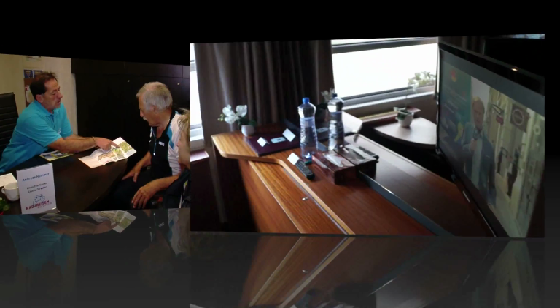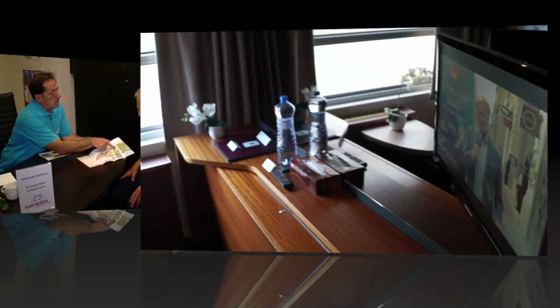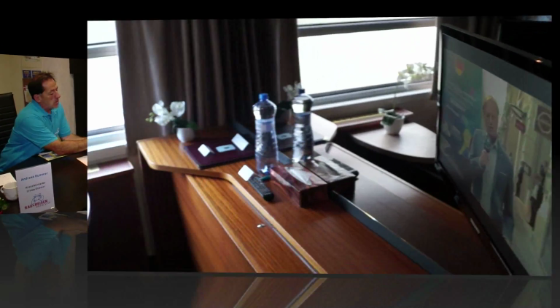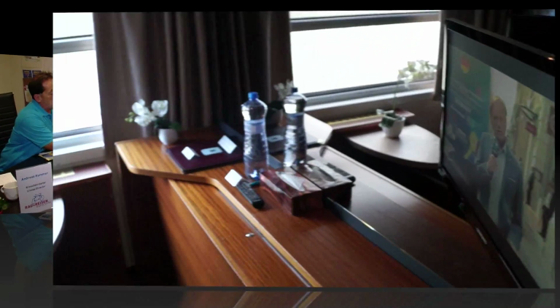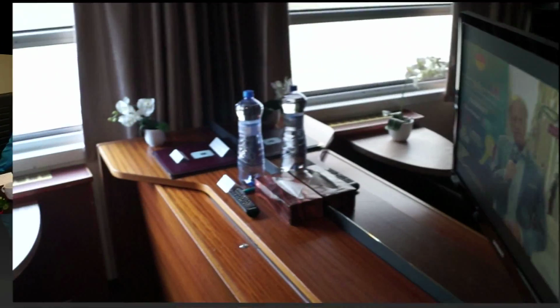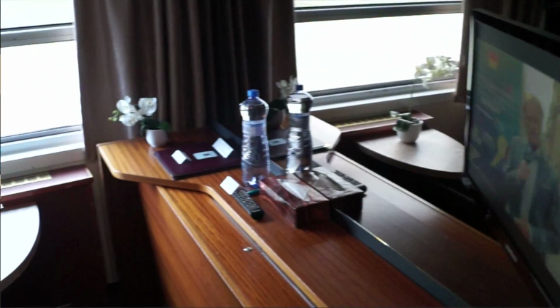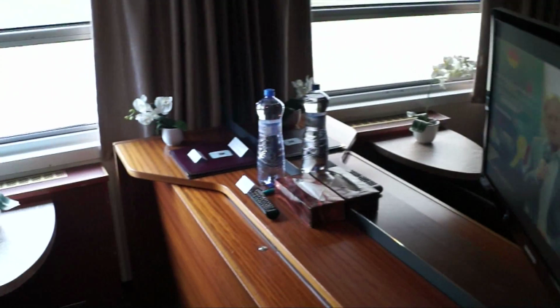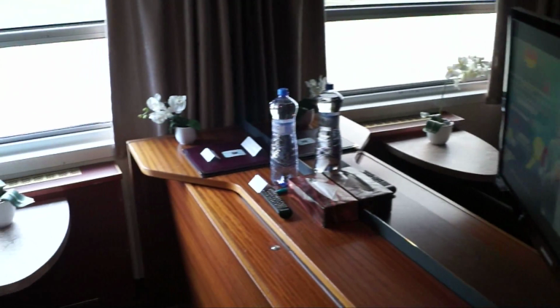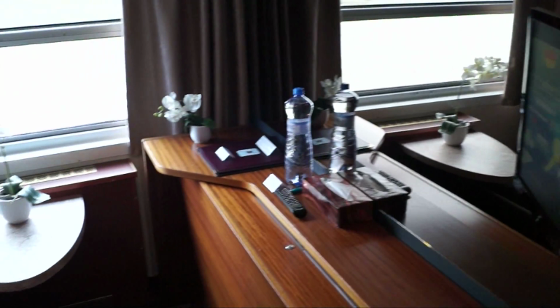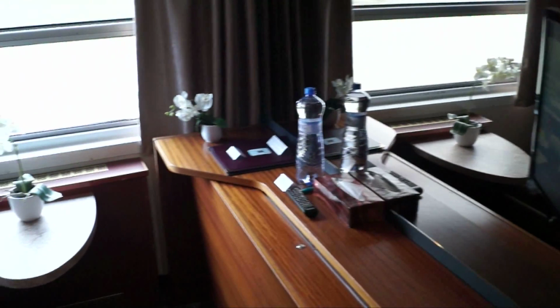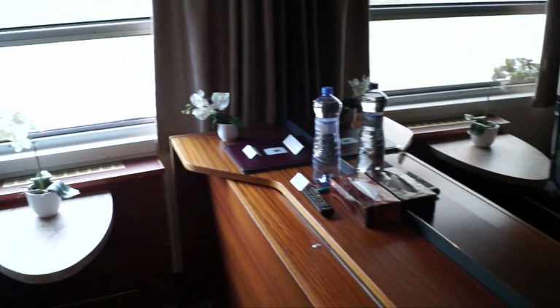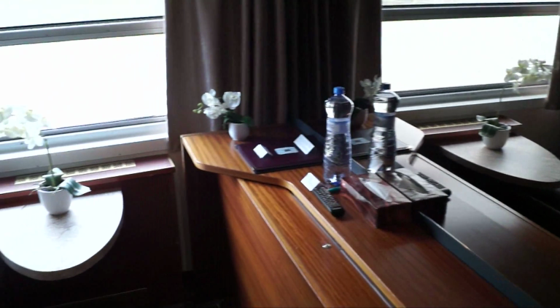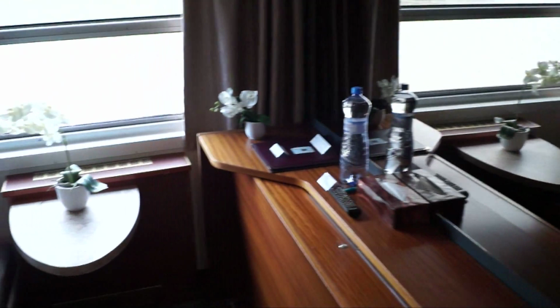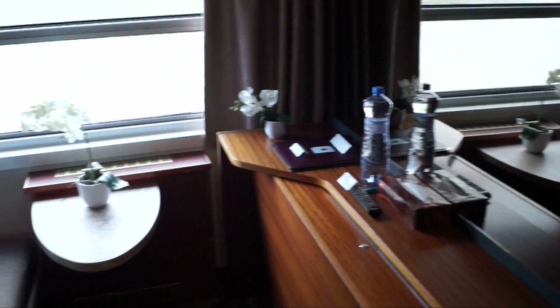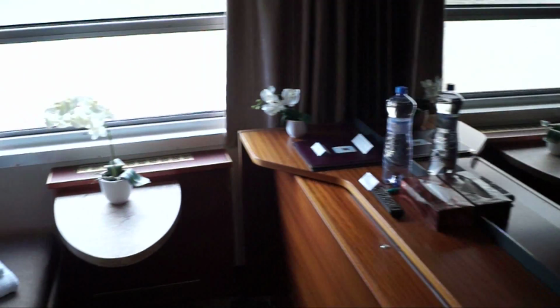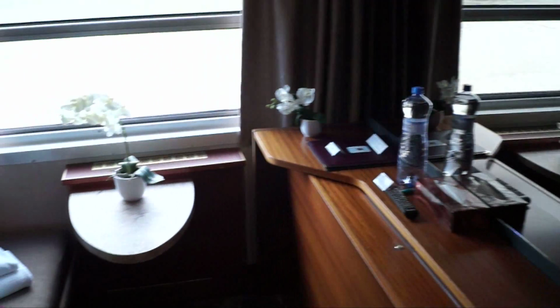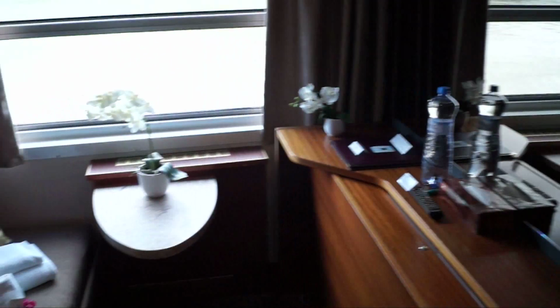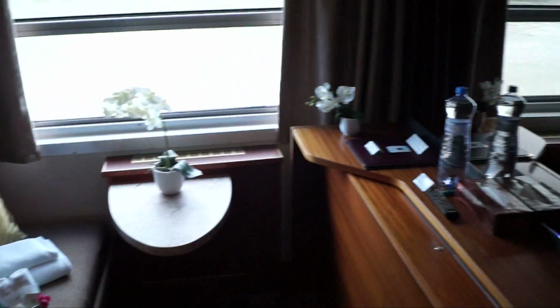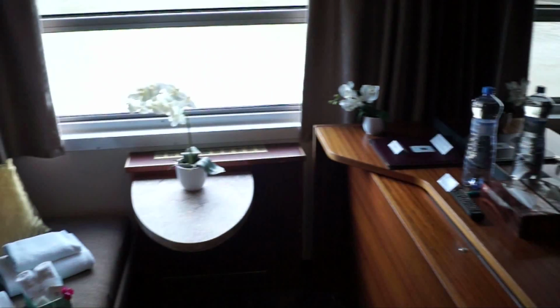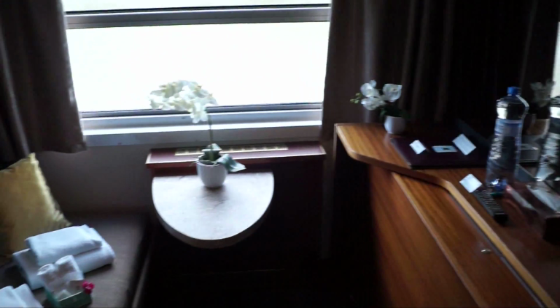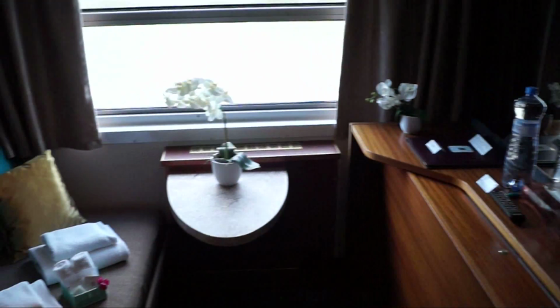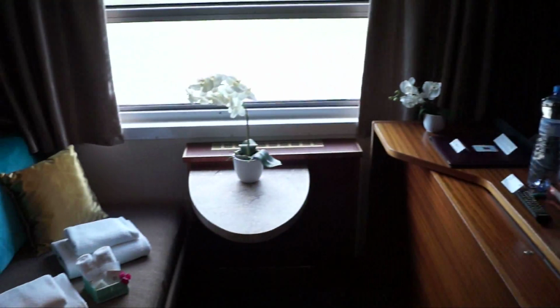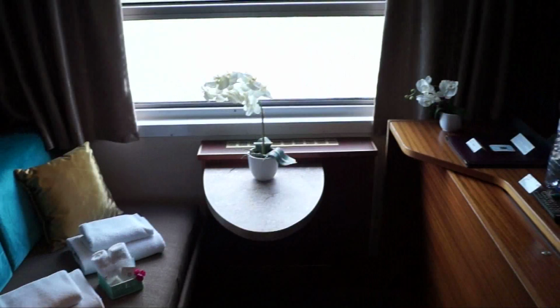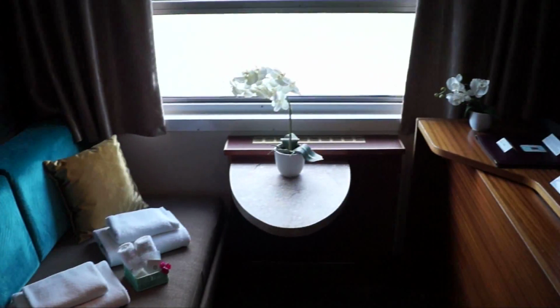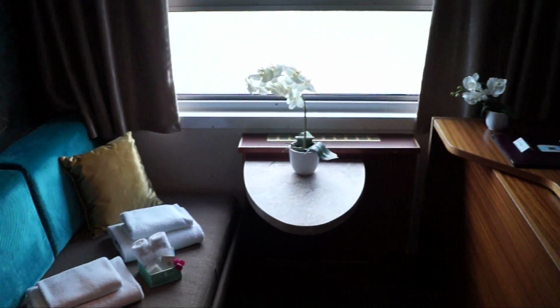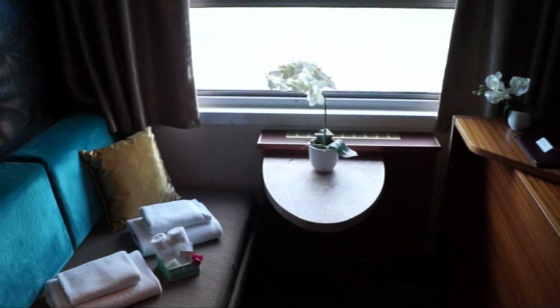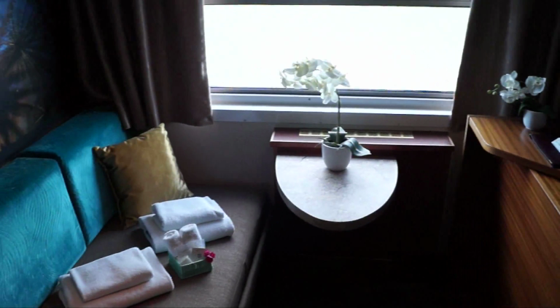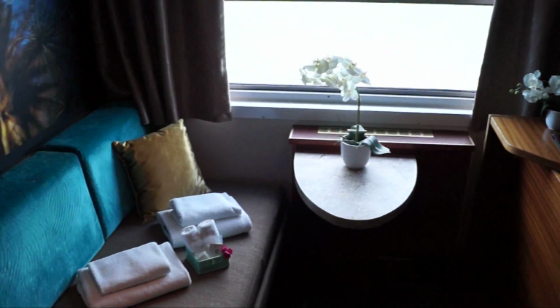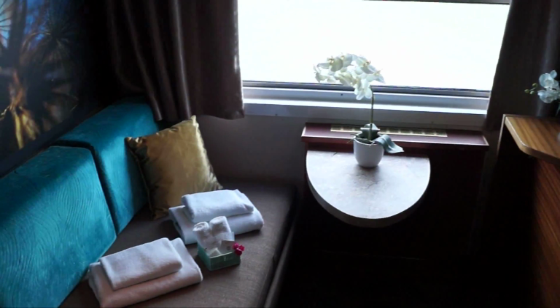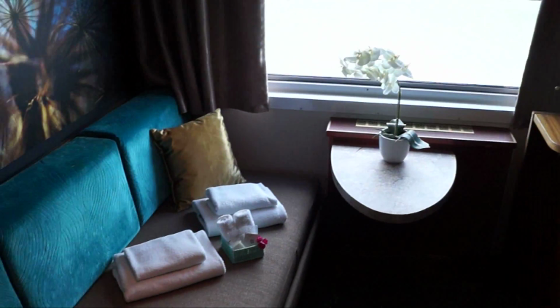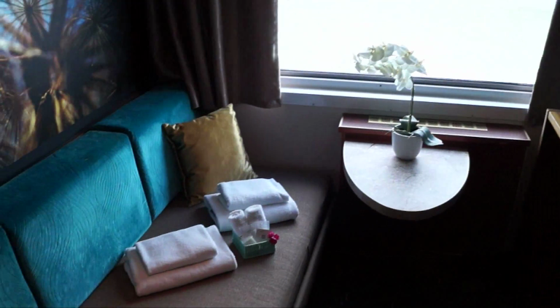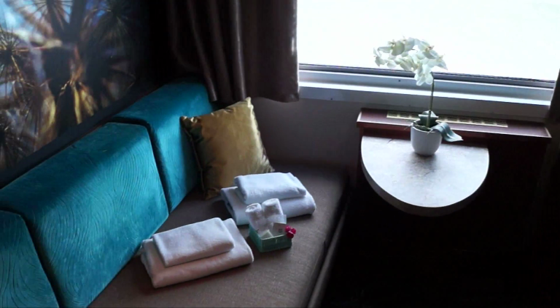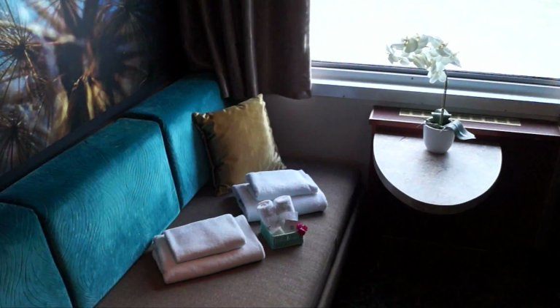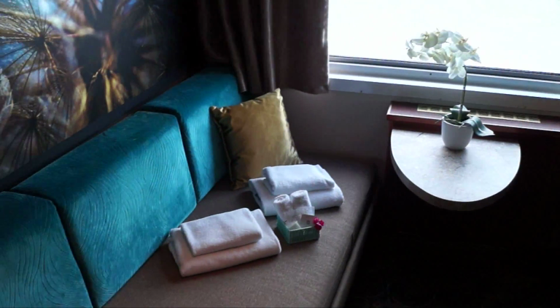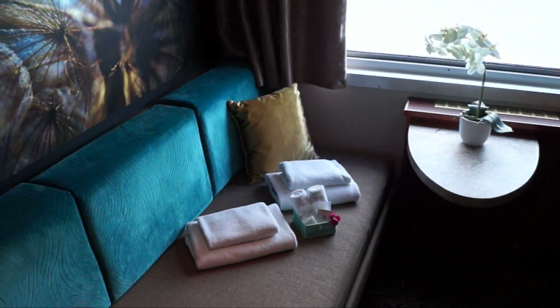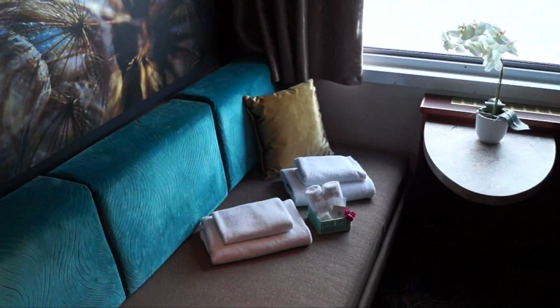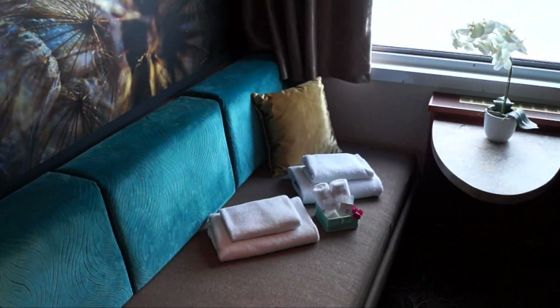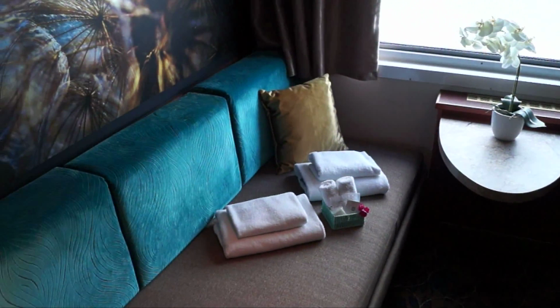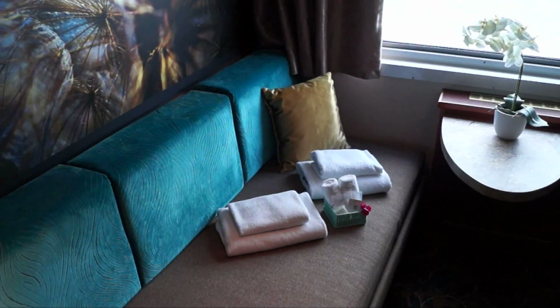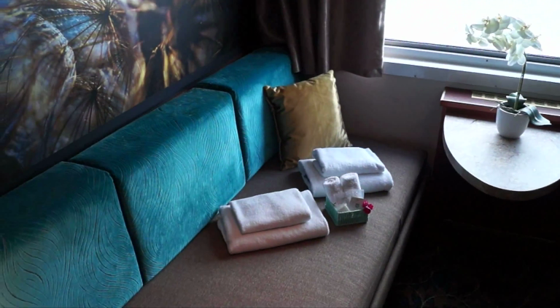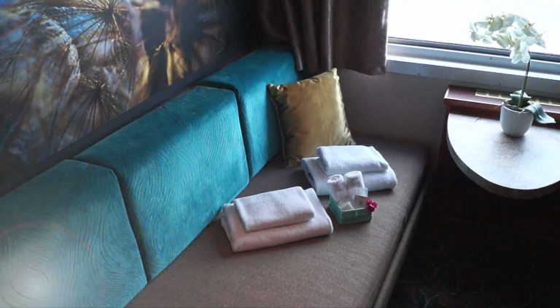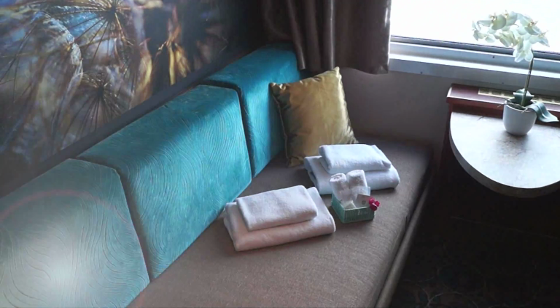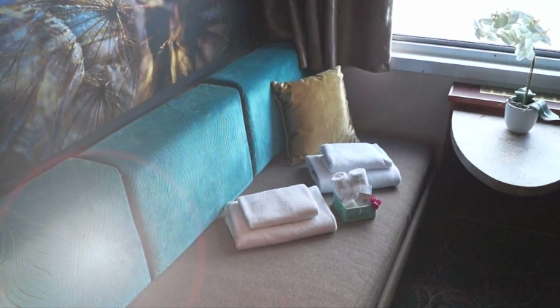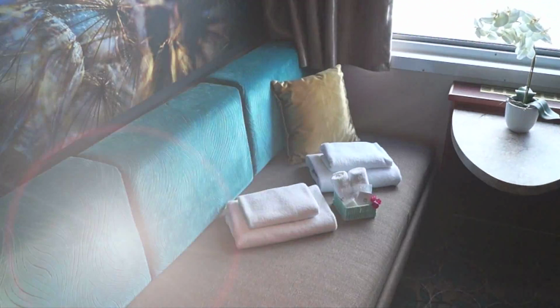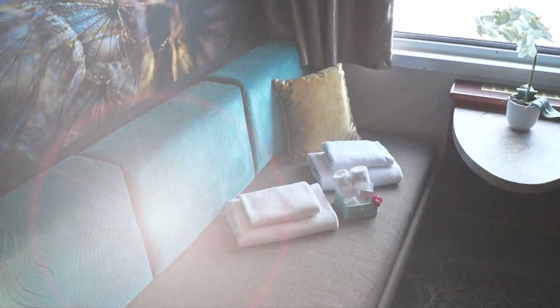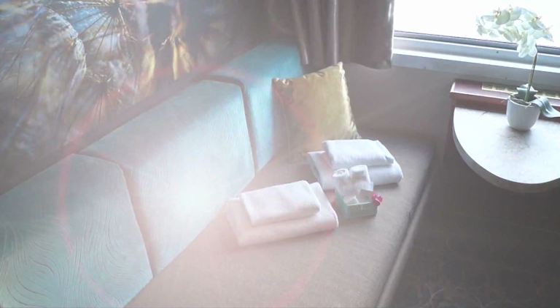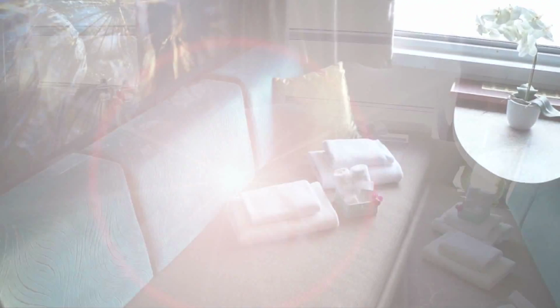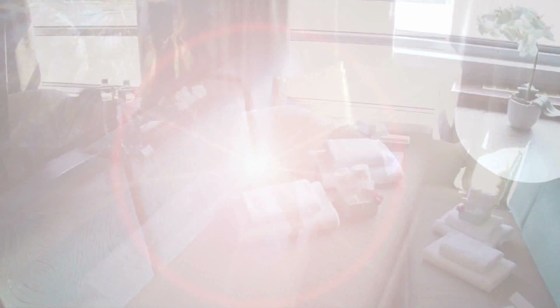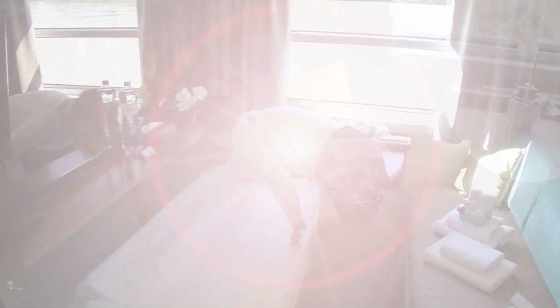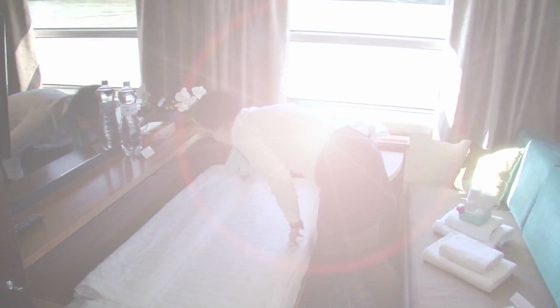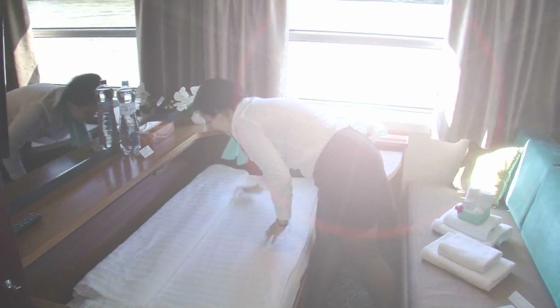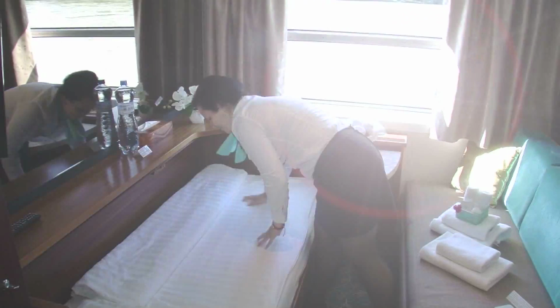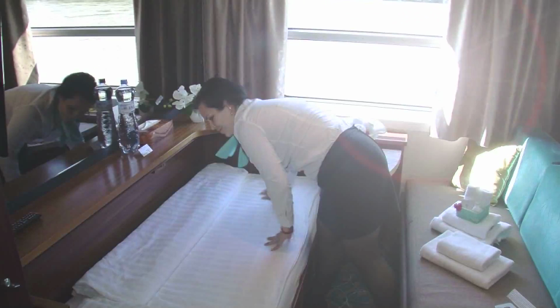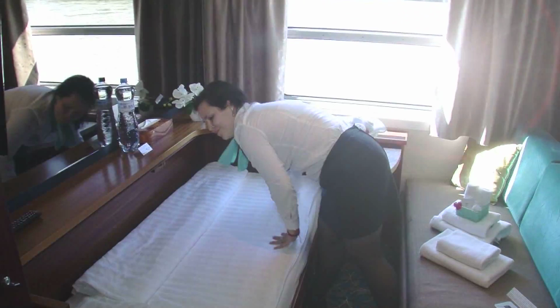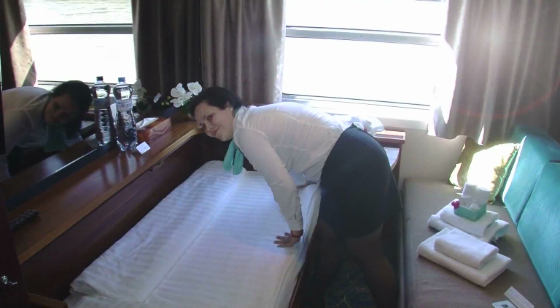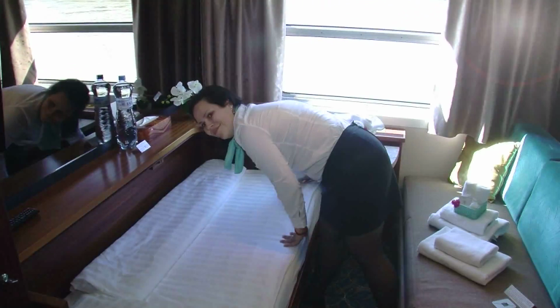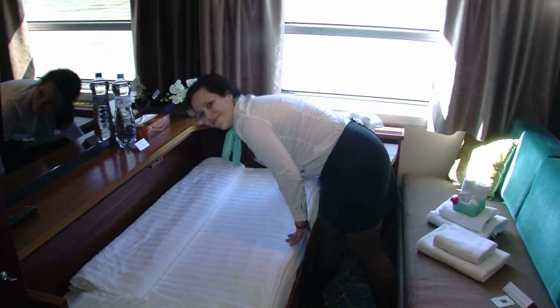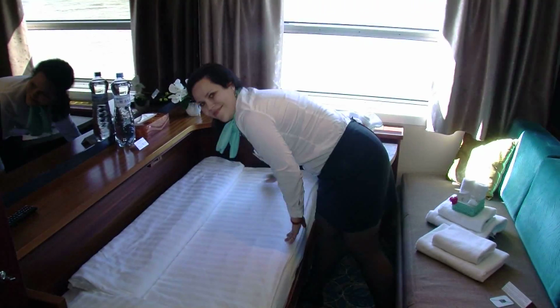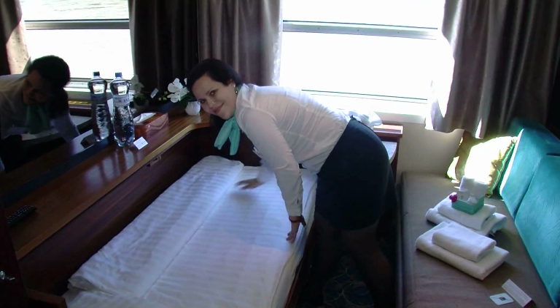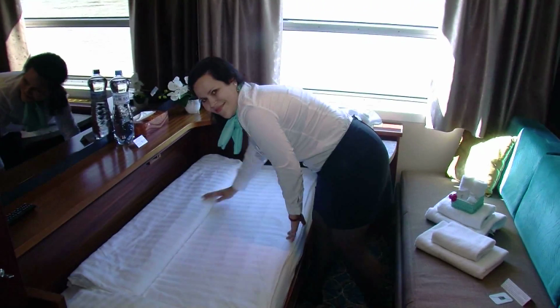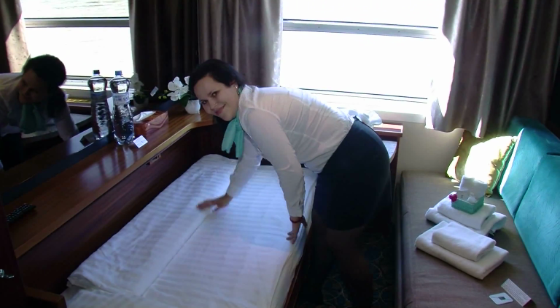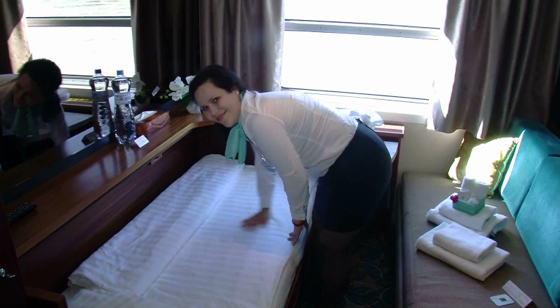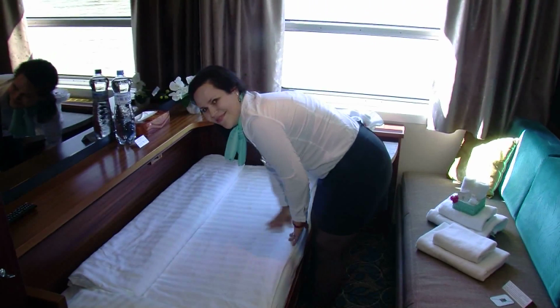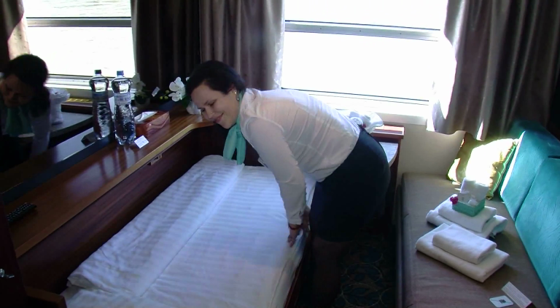You'll immediately feel at home in your comfortable cabin, which provides the perfect ambience for your time on the river.